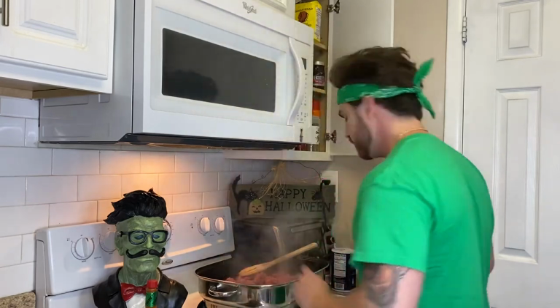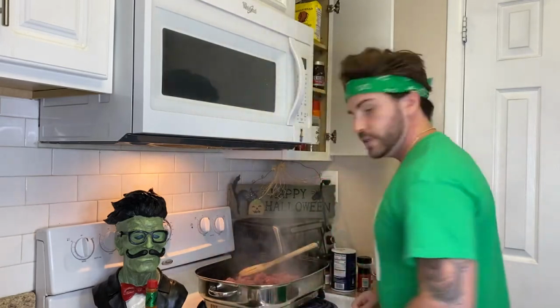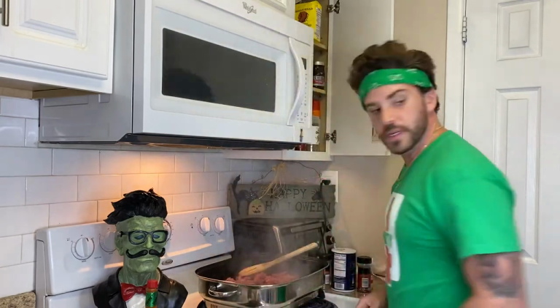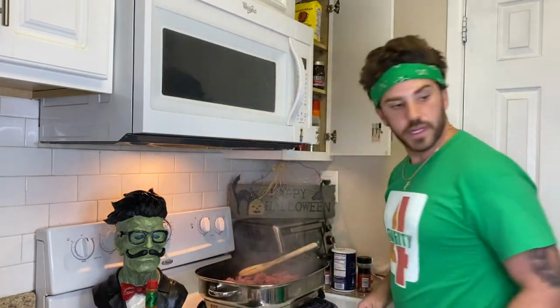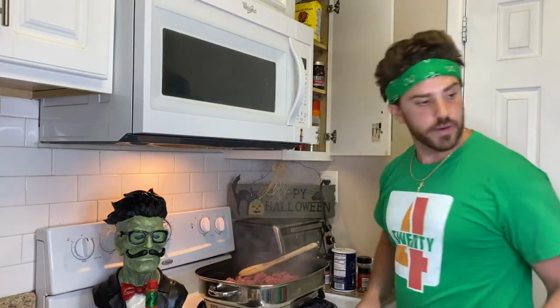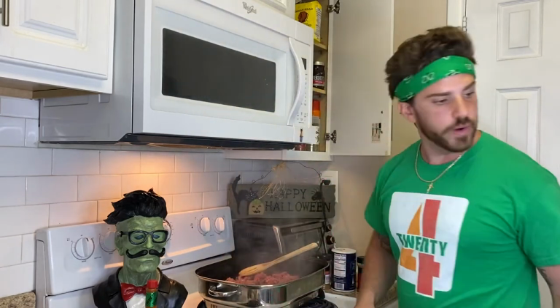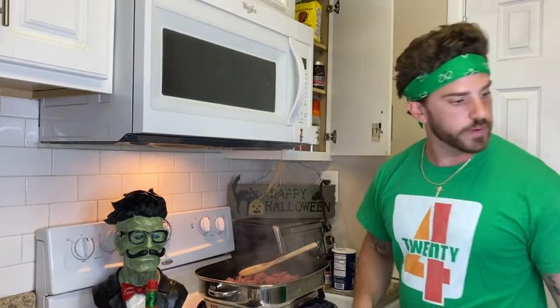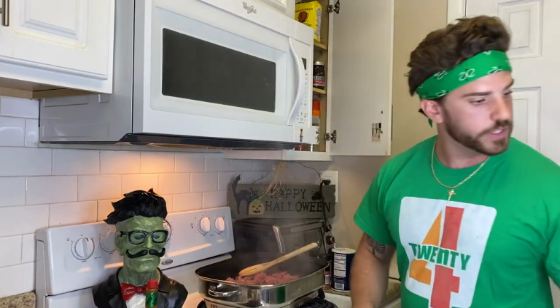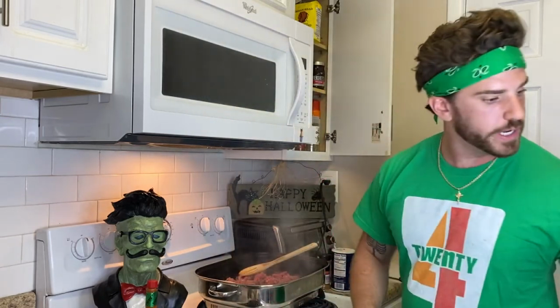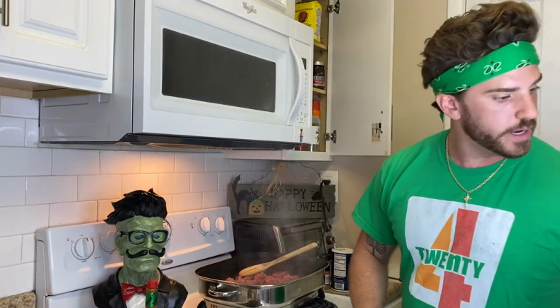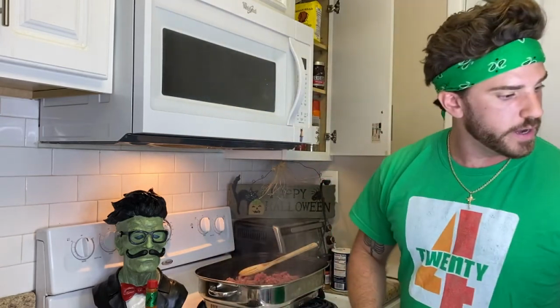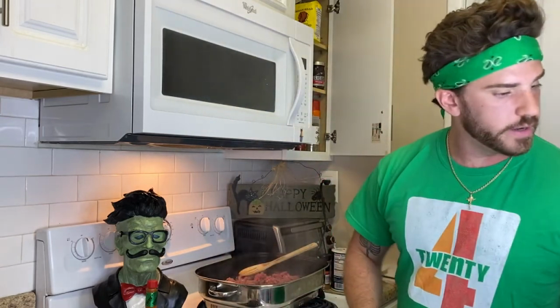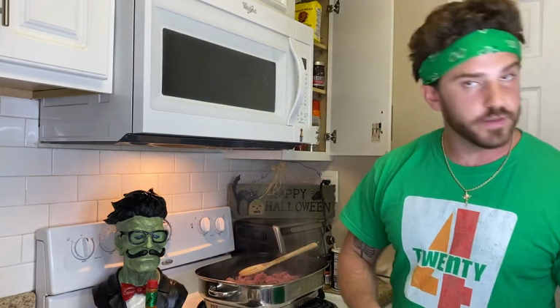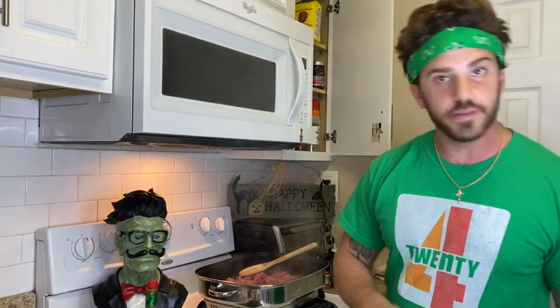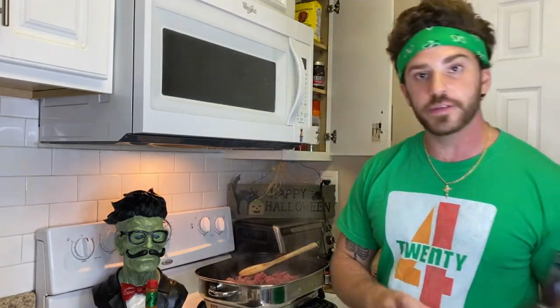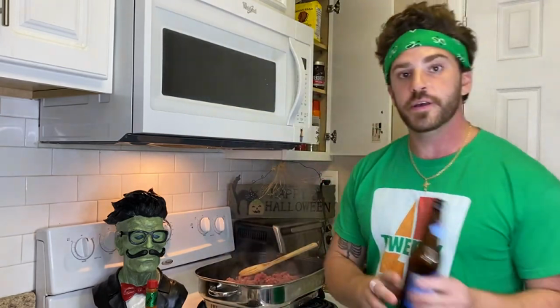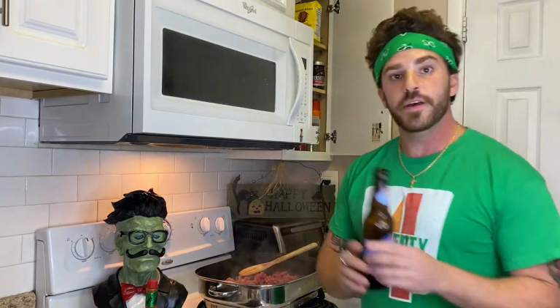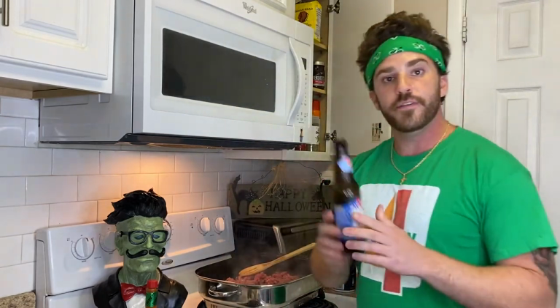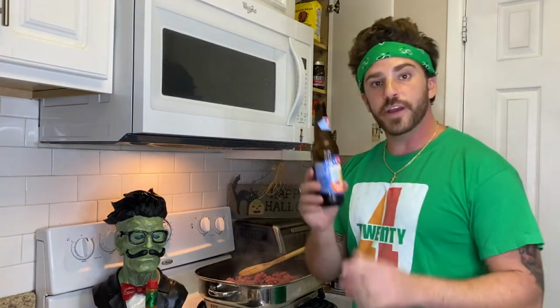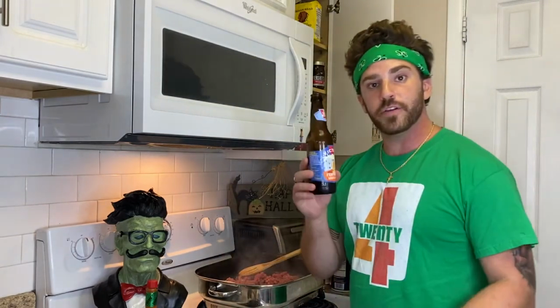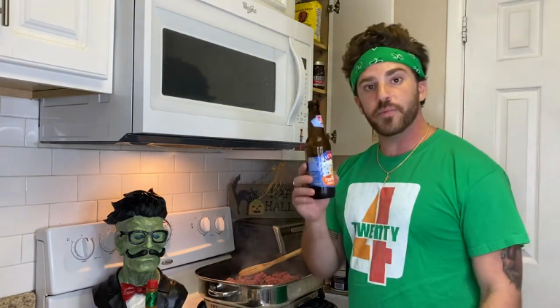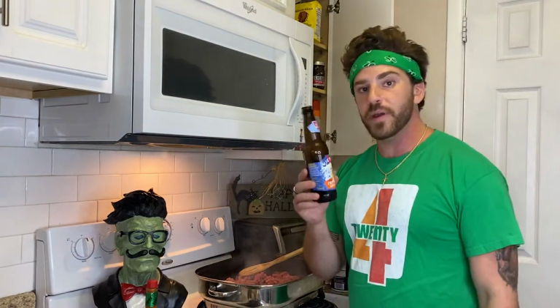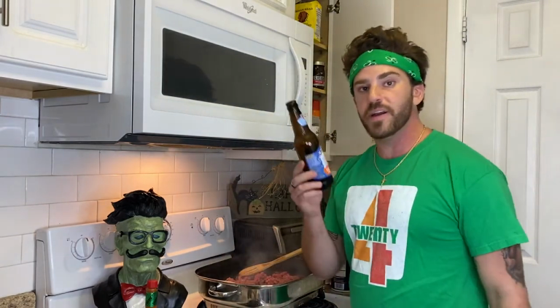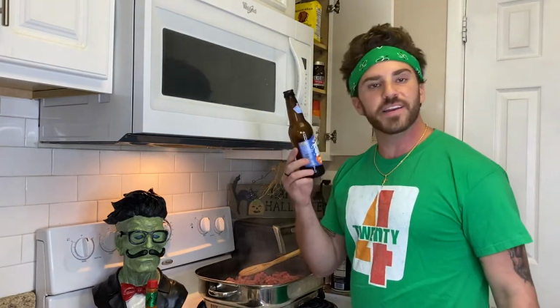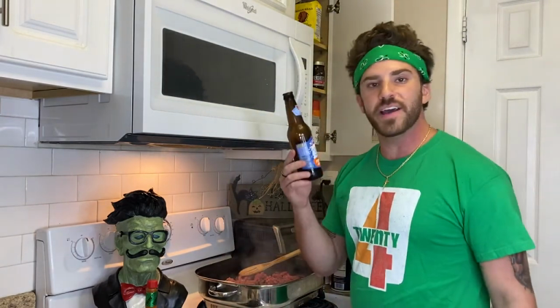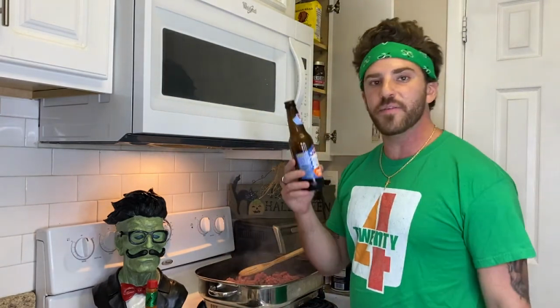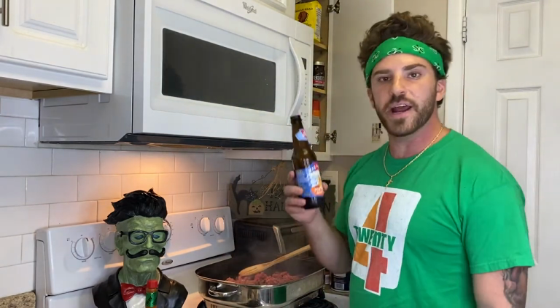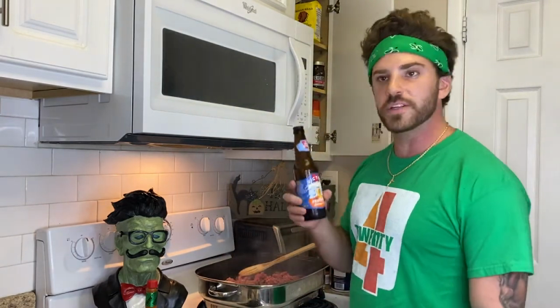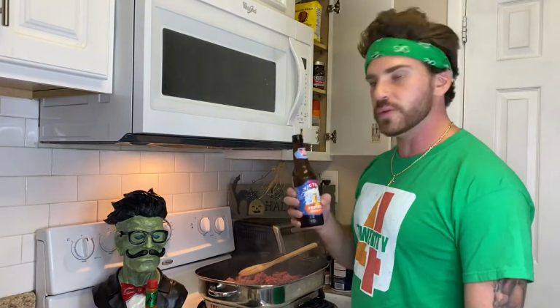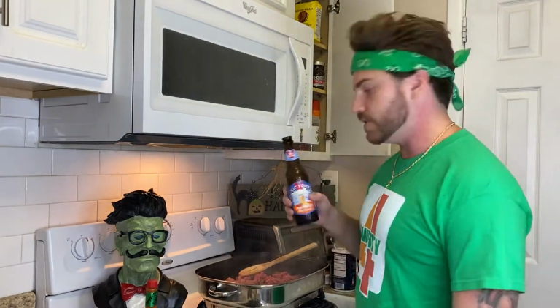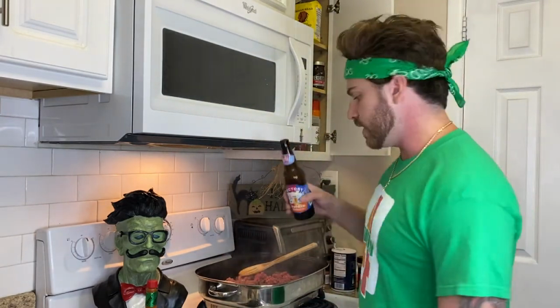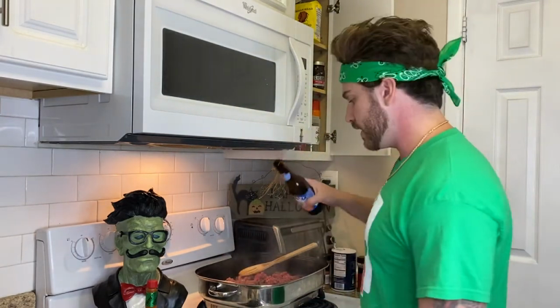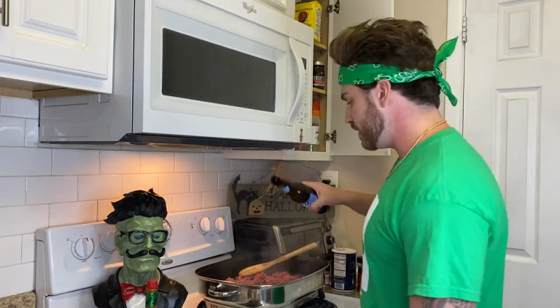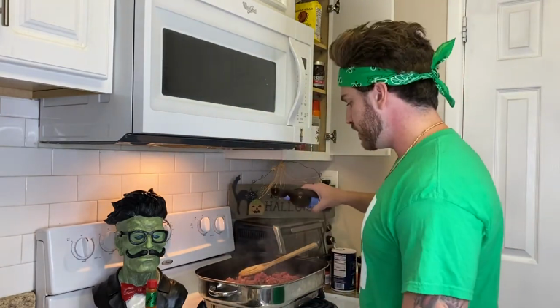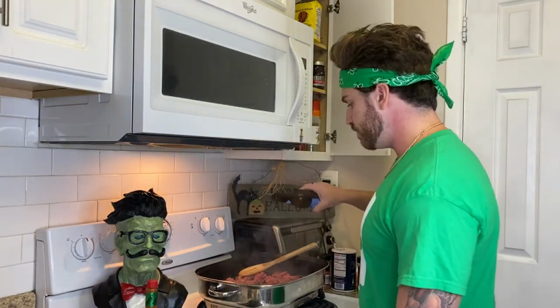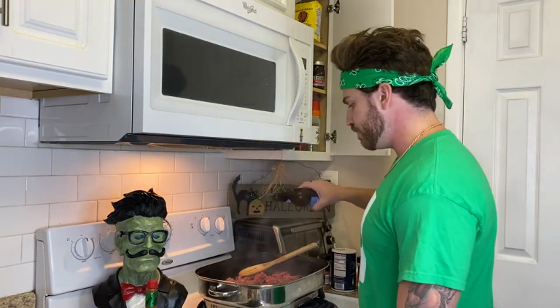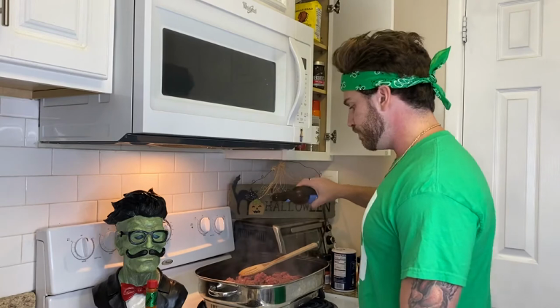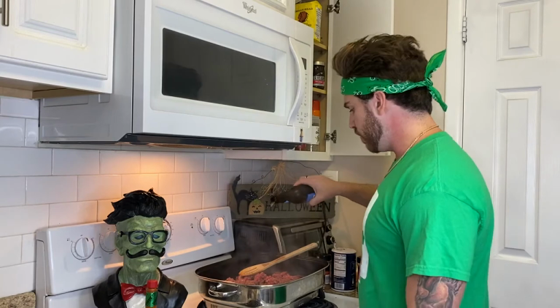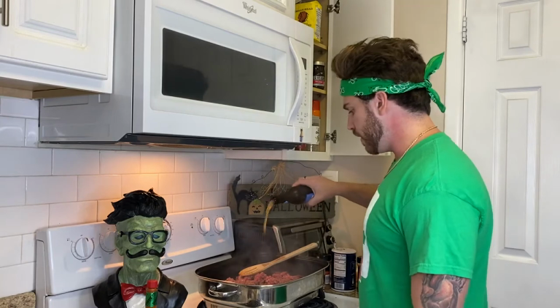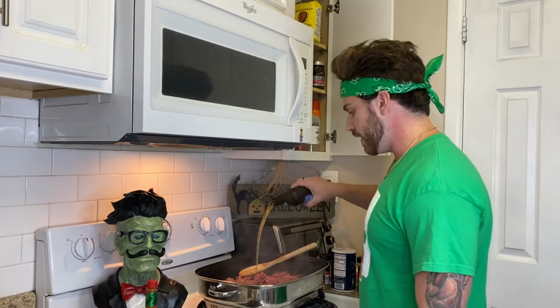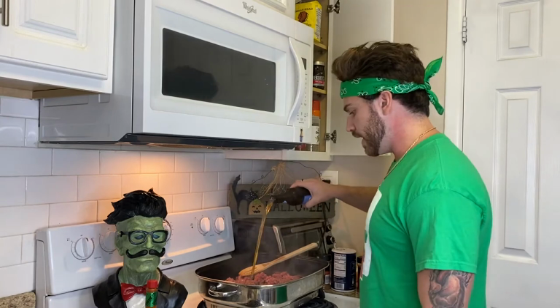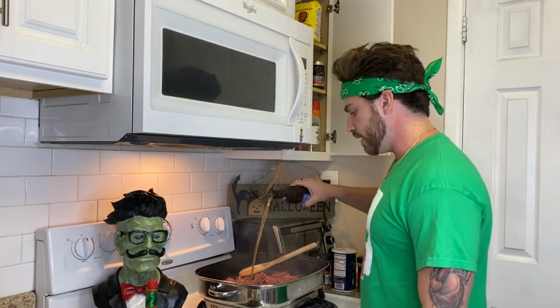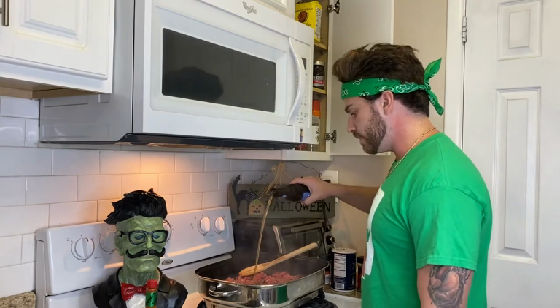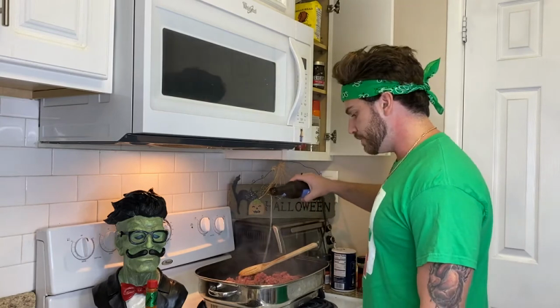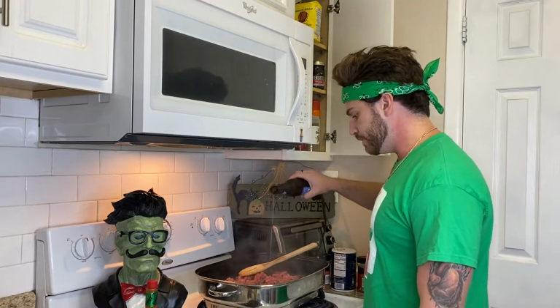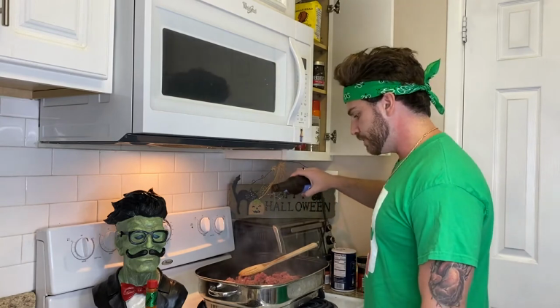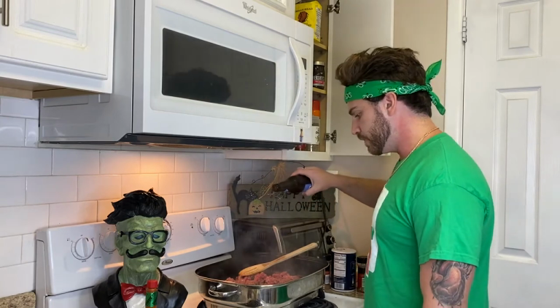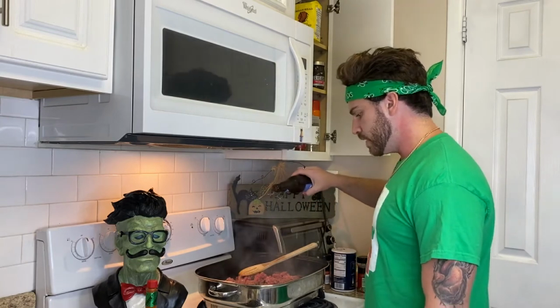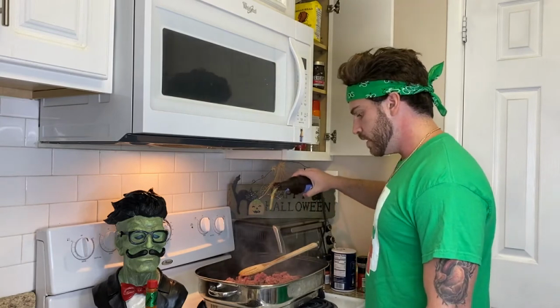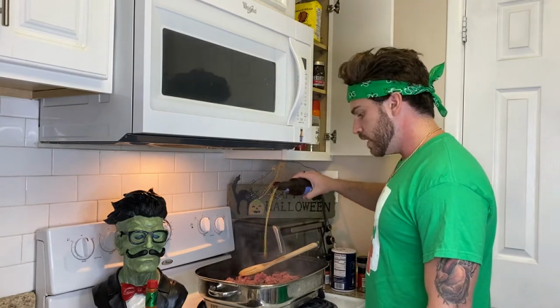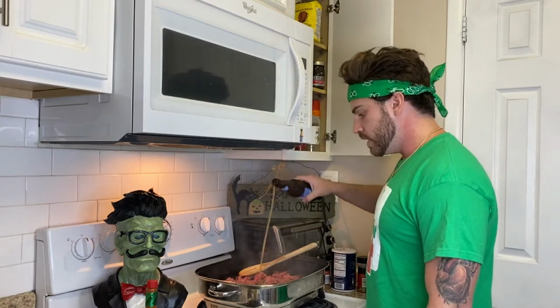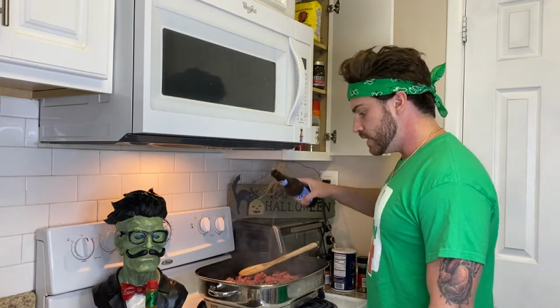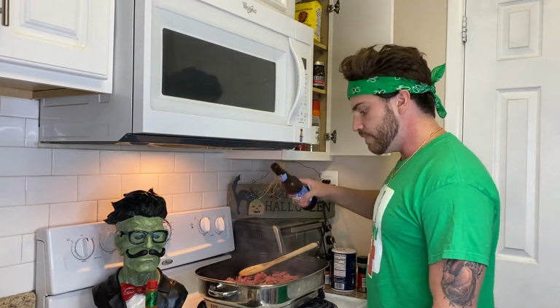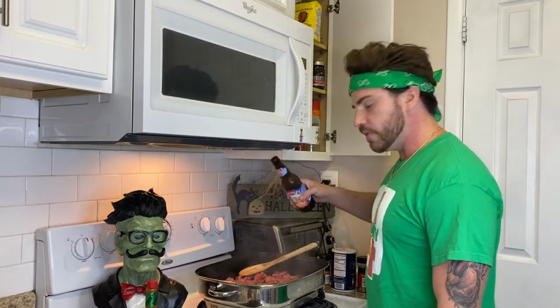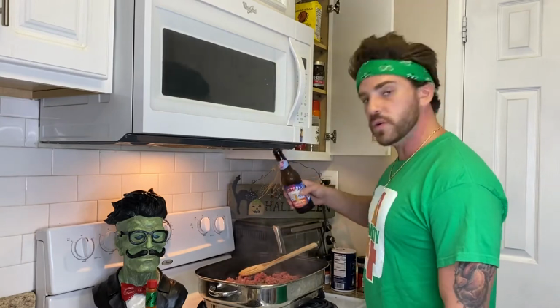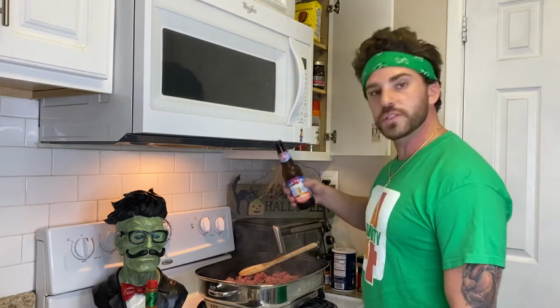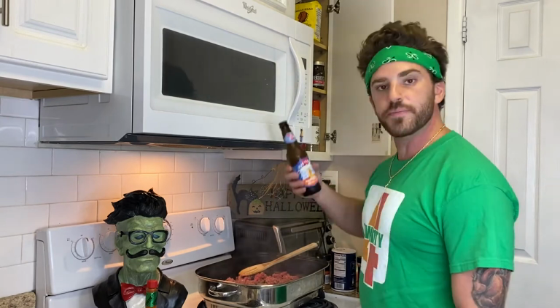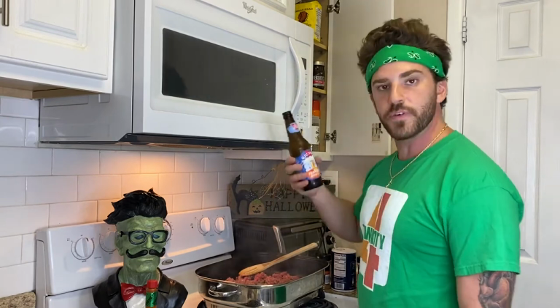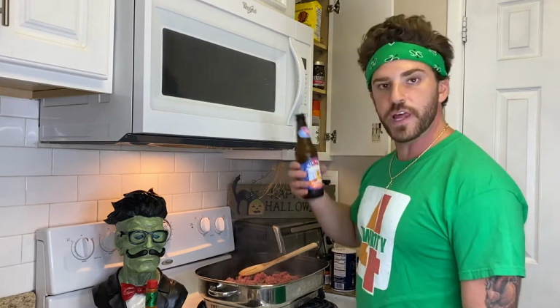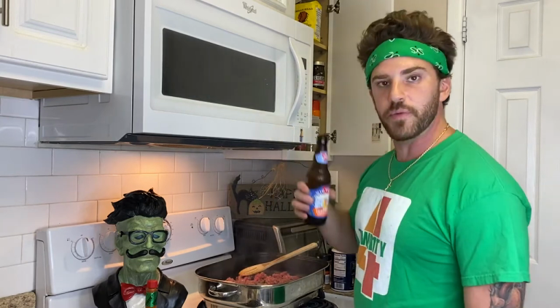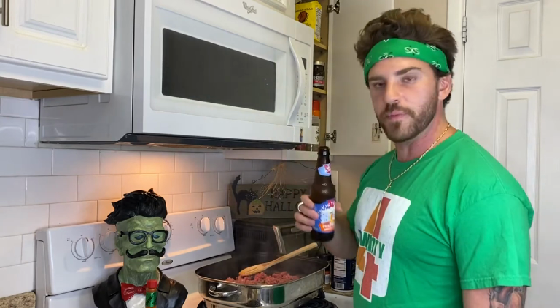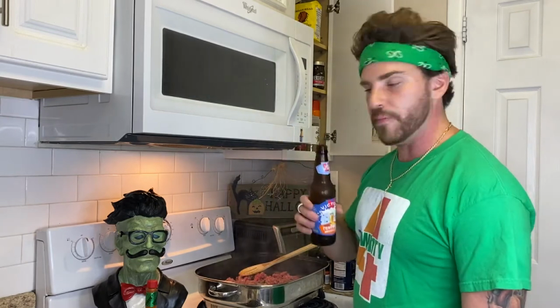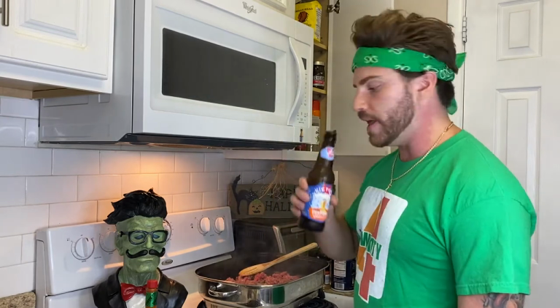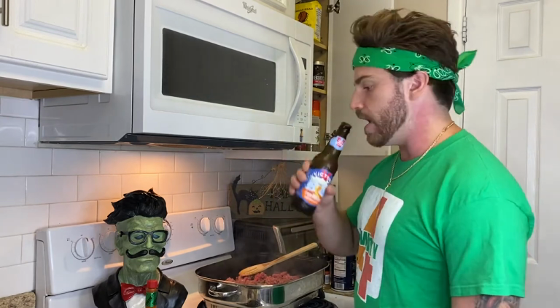And then whatever beer you're drinking — it never matters what you drink, just pour it in there. Sip for you and sip for them, remember that.